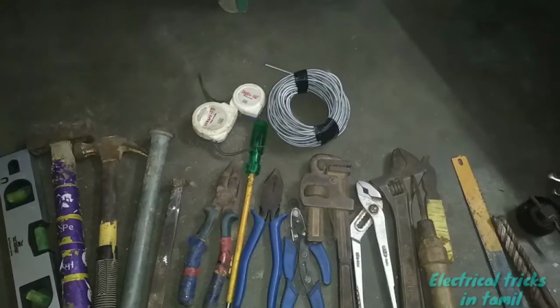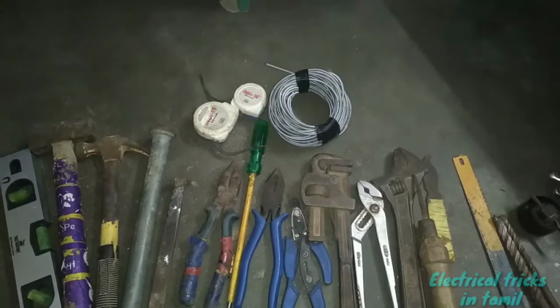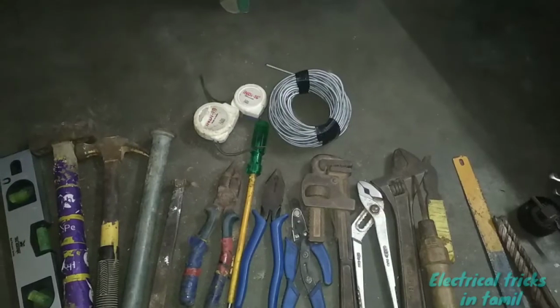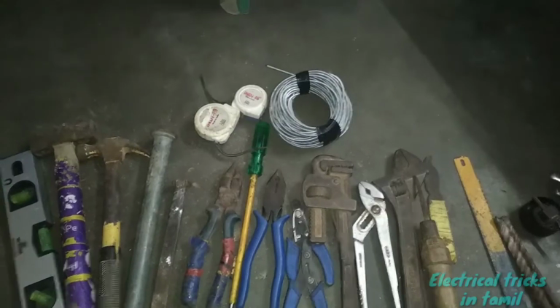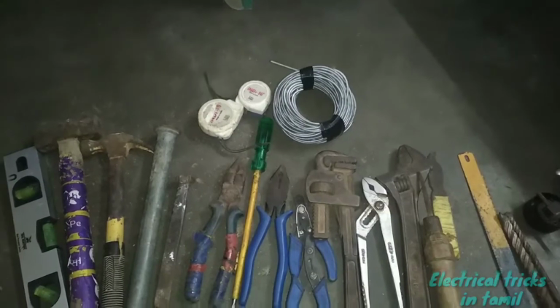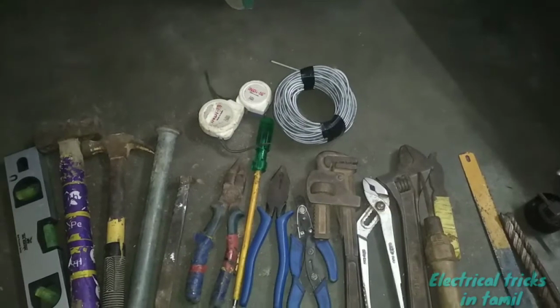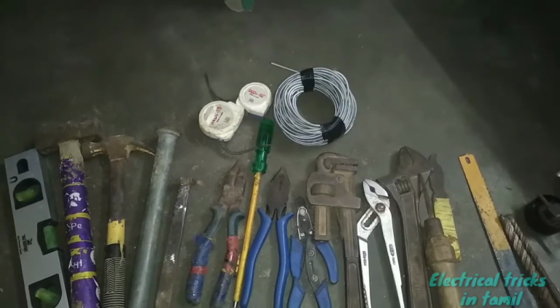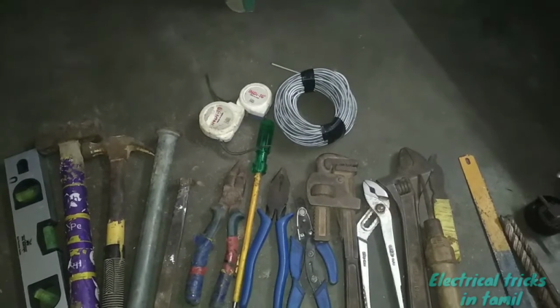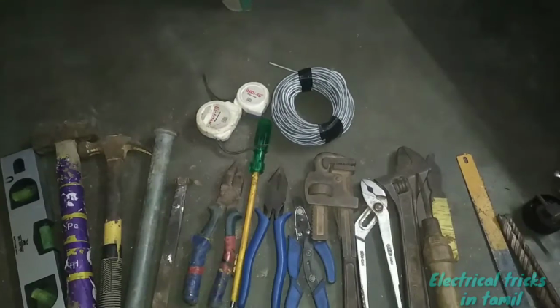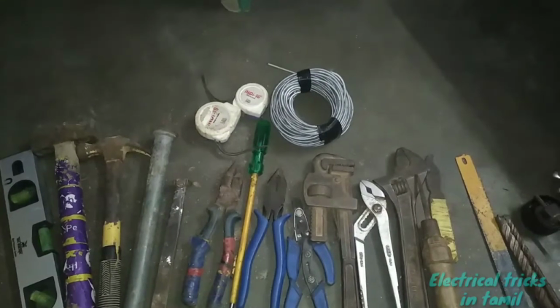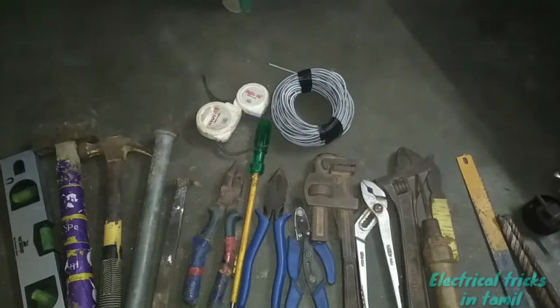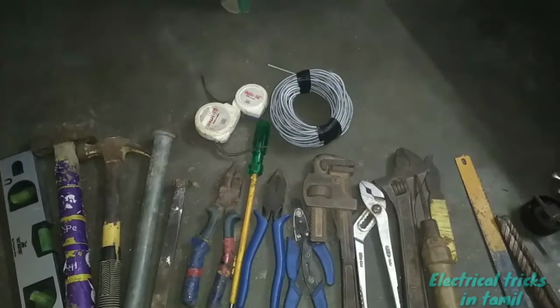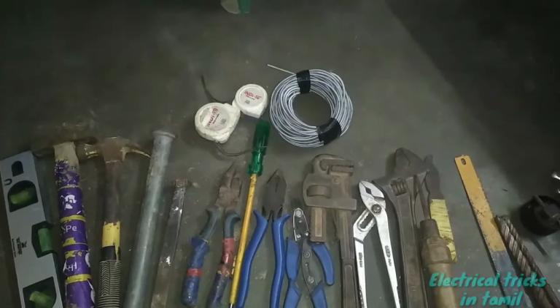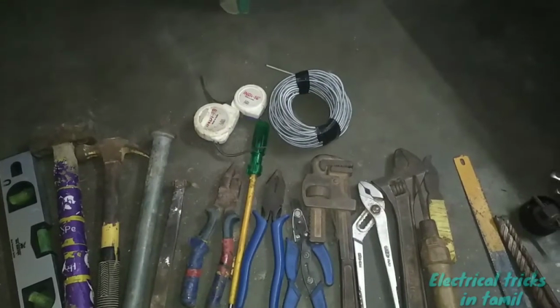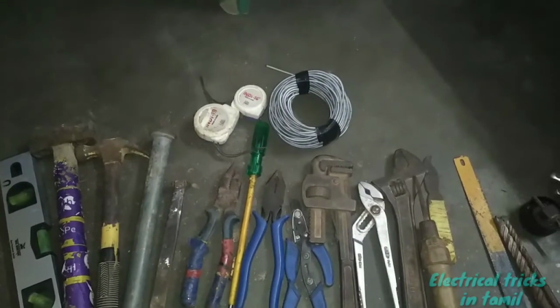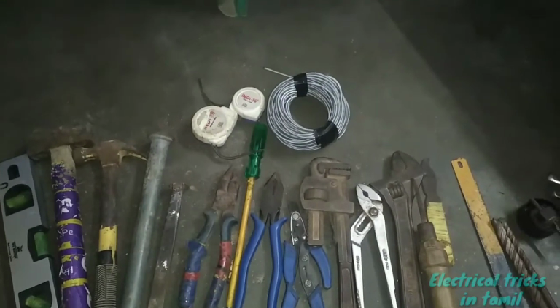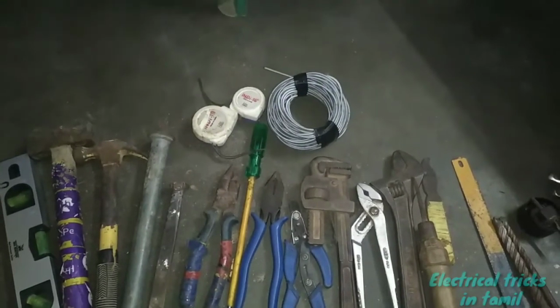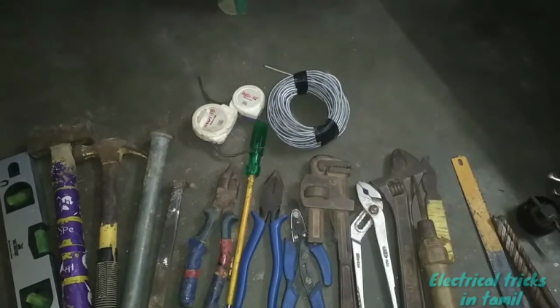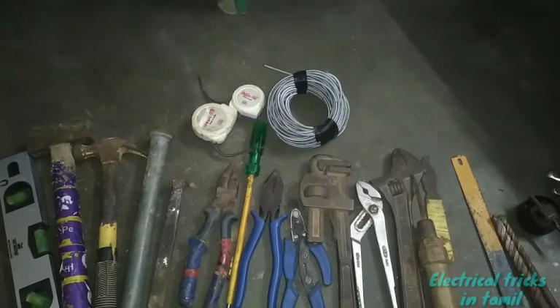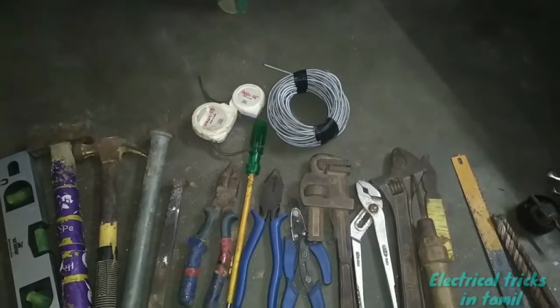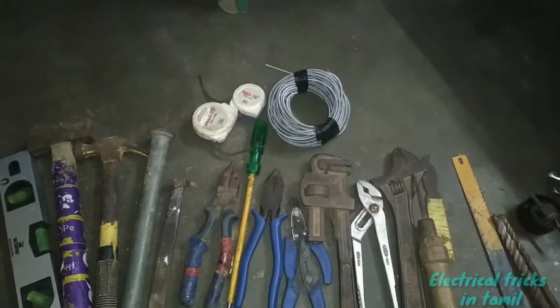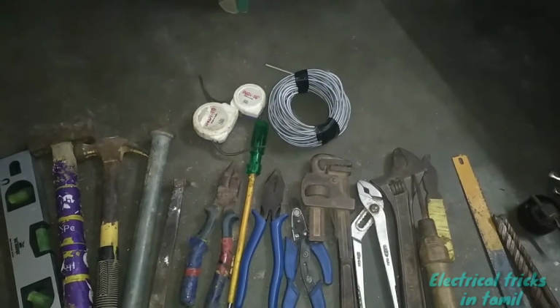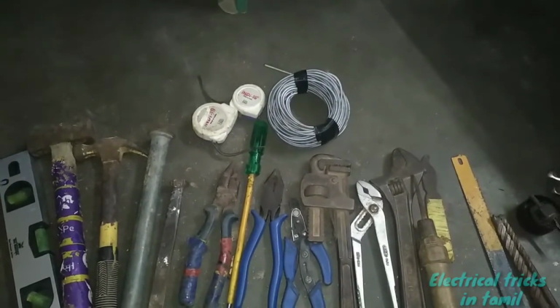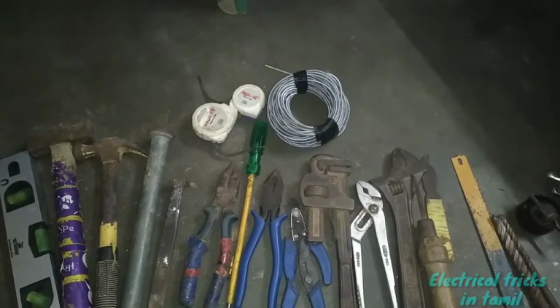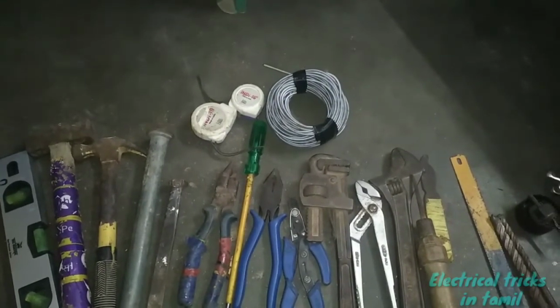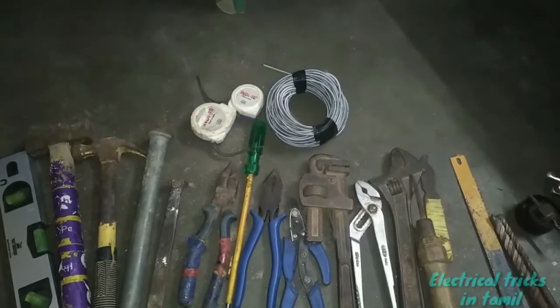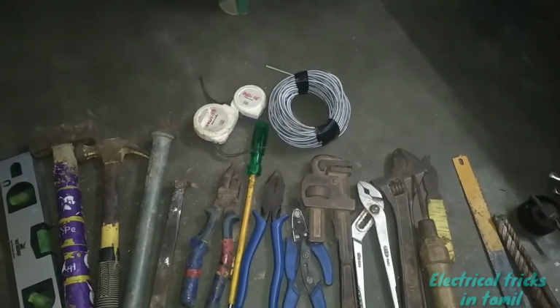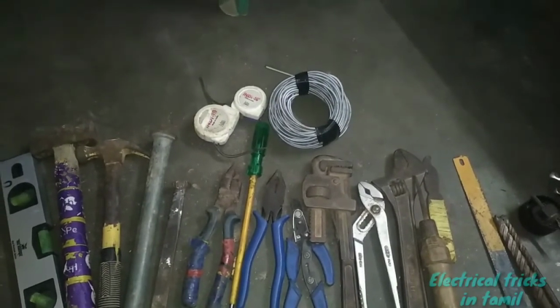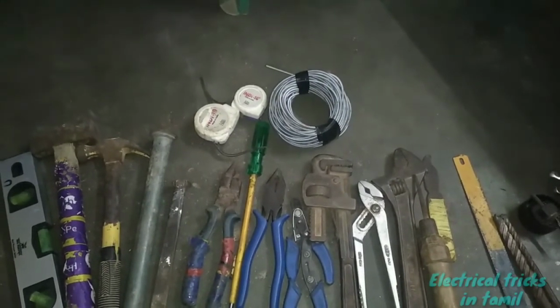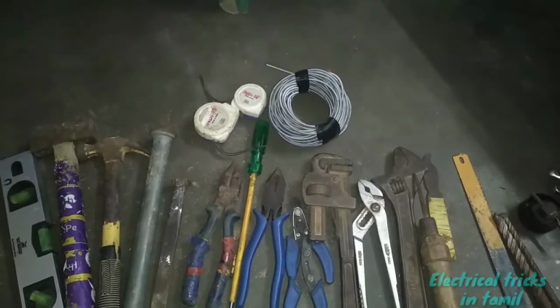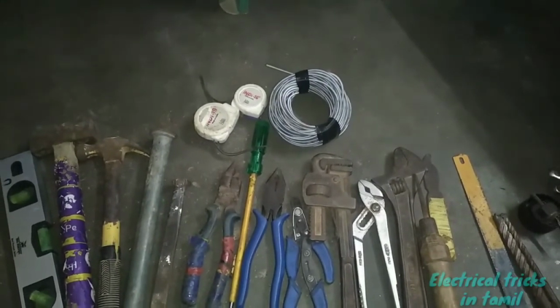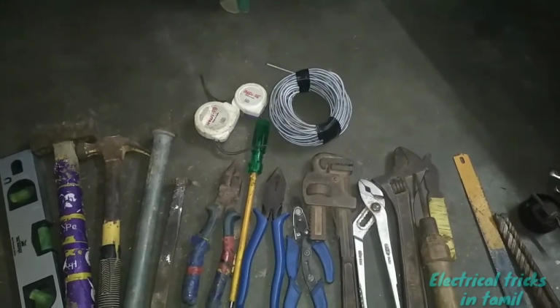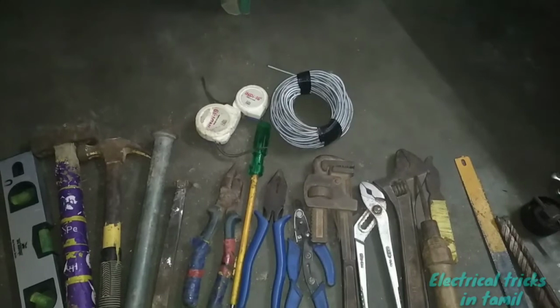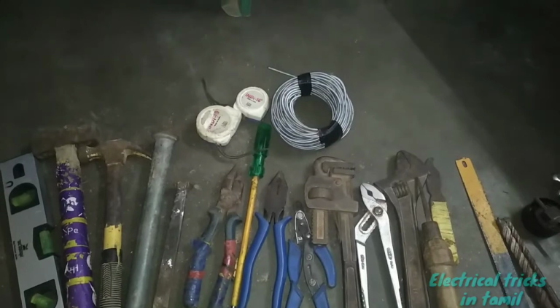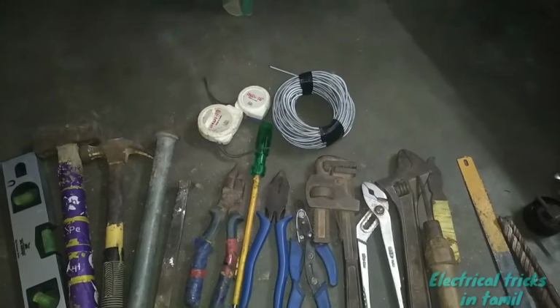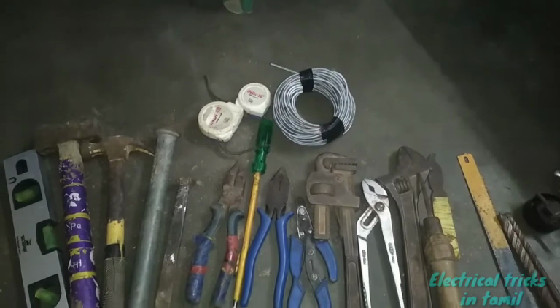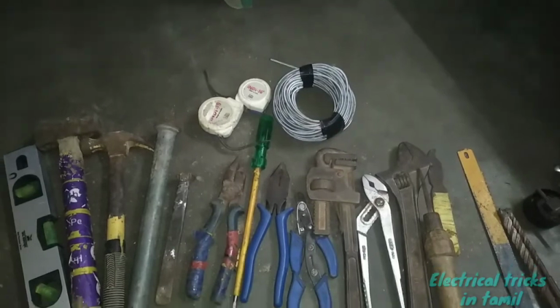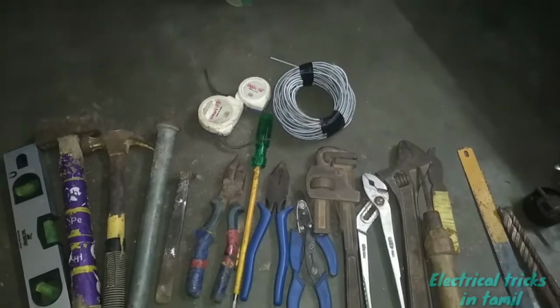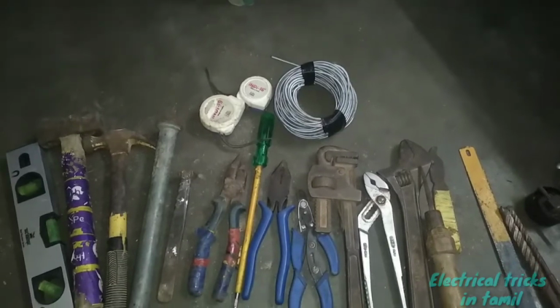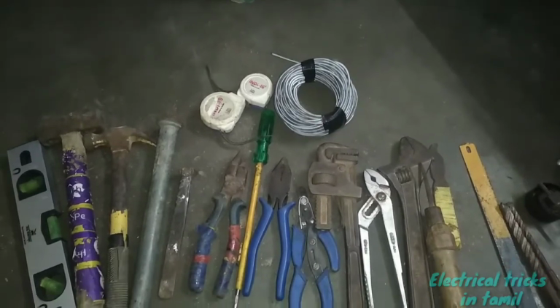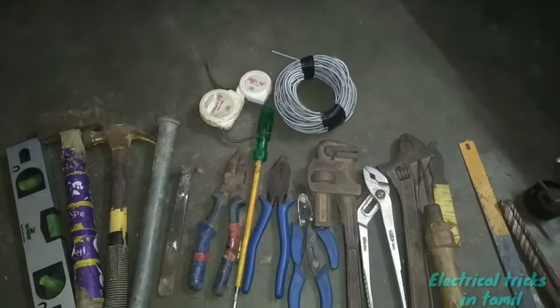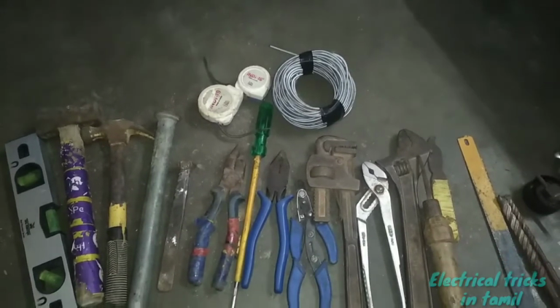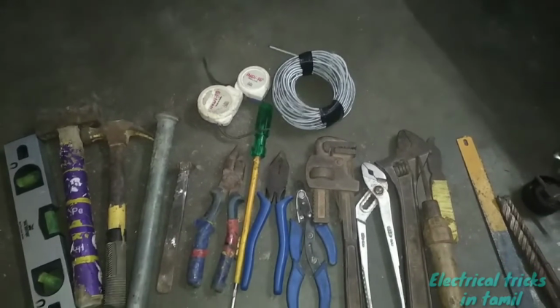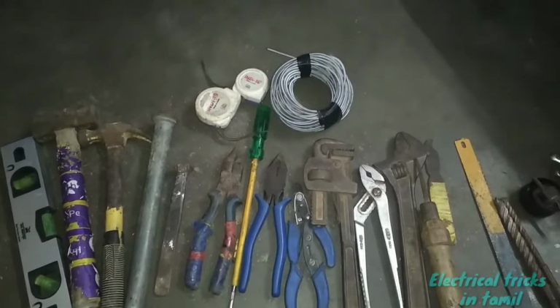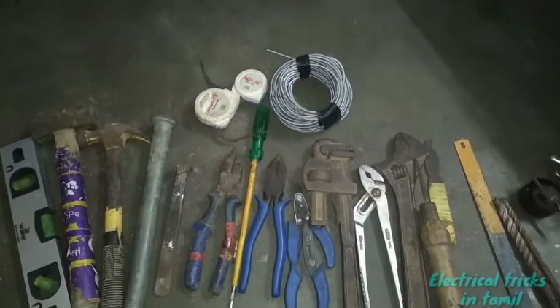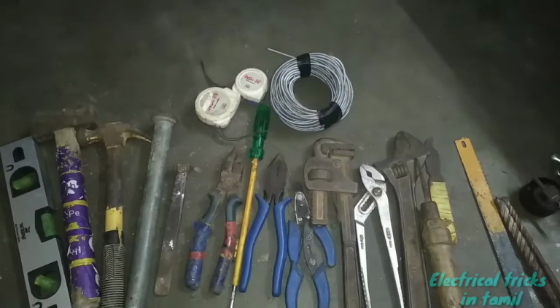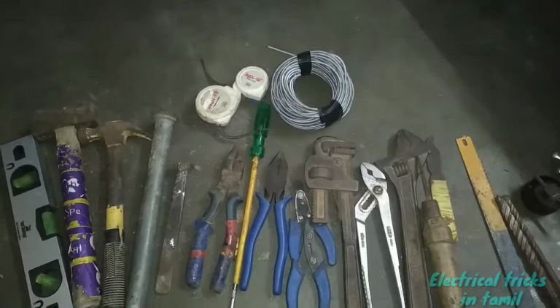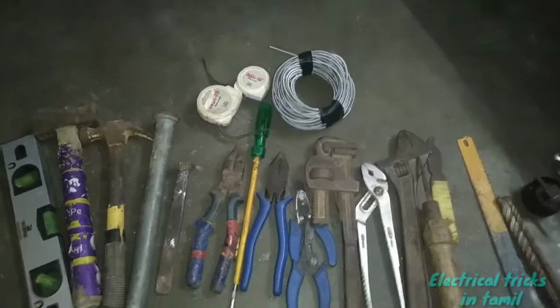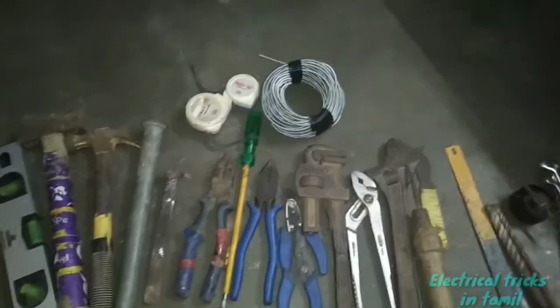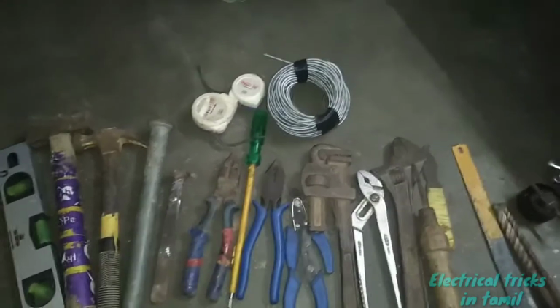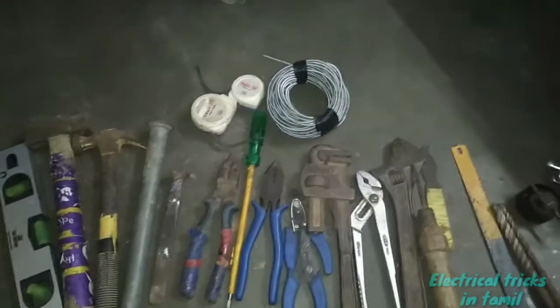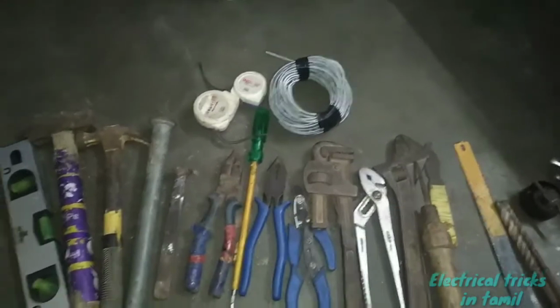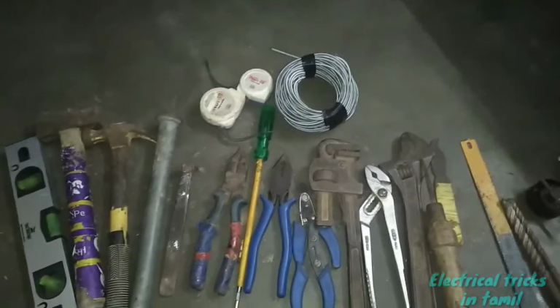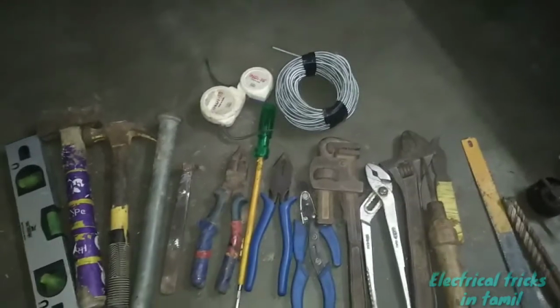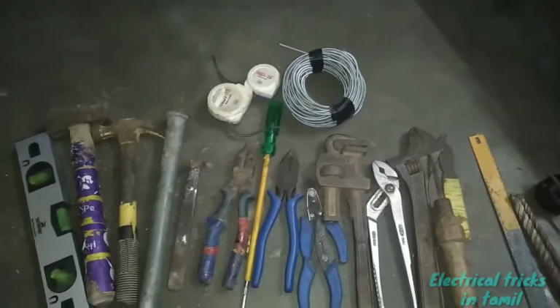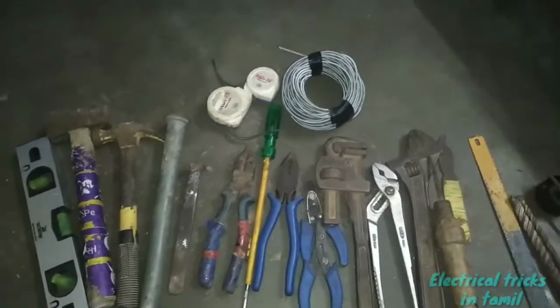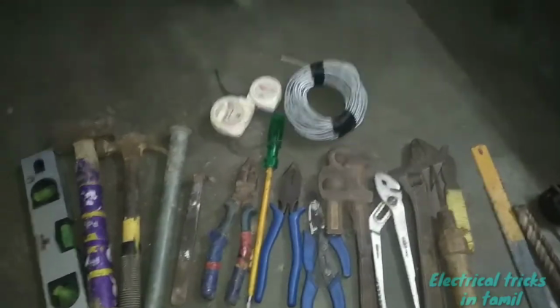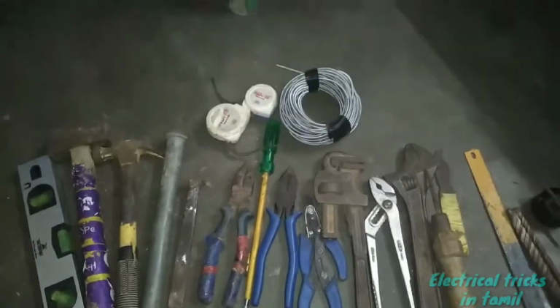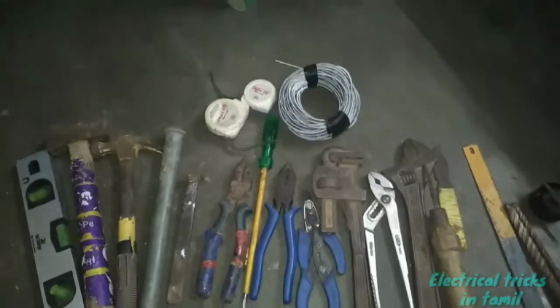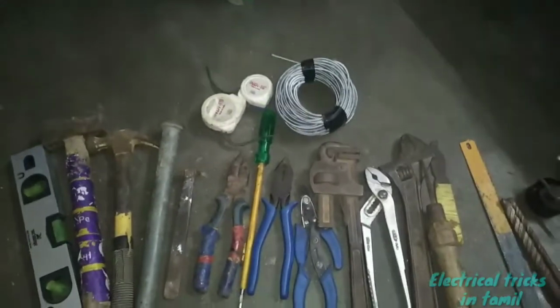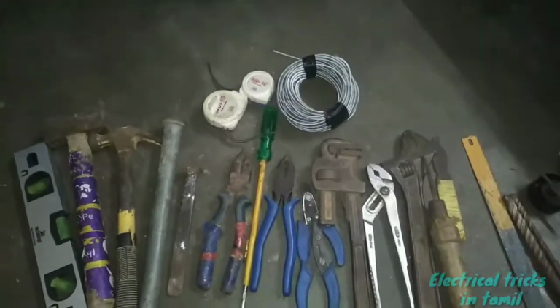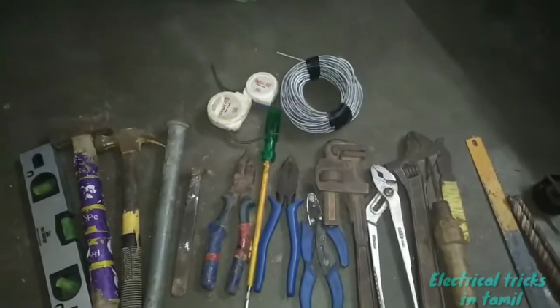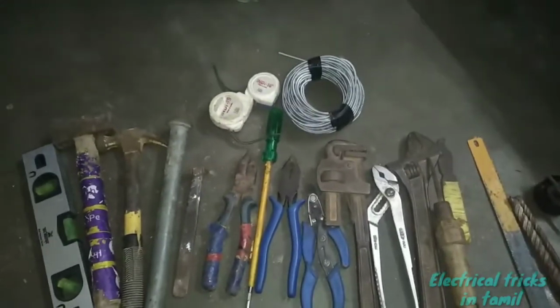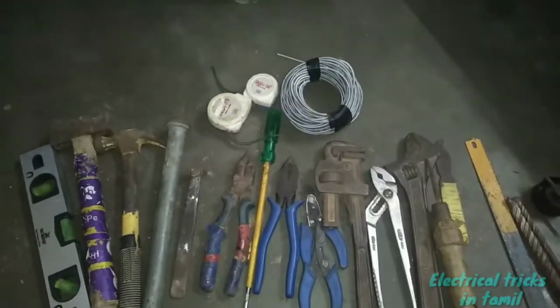Welcome to this video. This is one of the basic tools of the electrician.